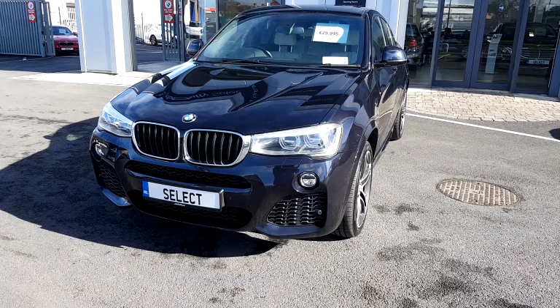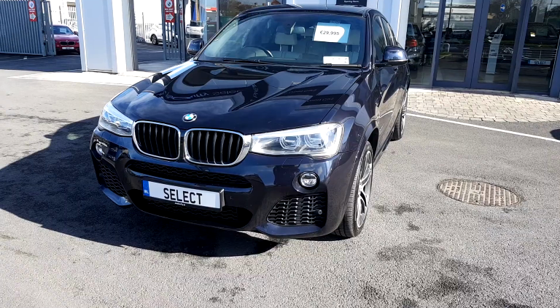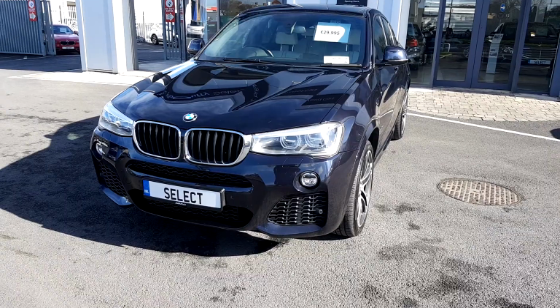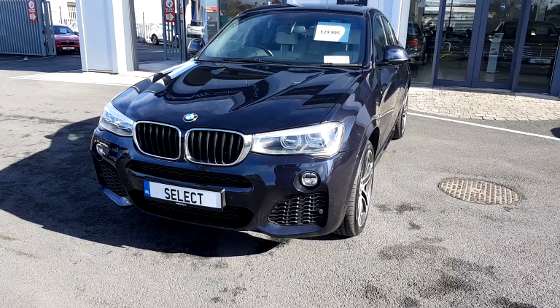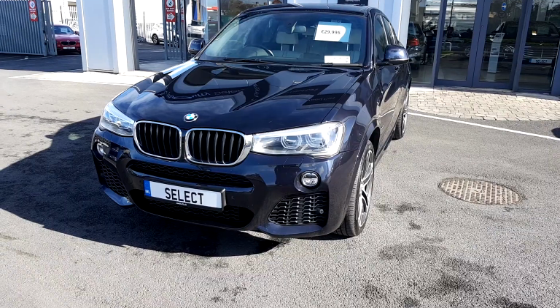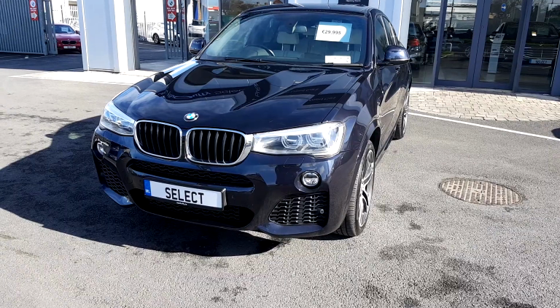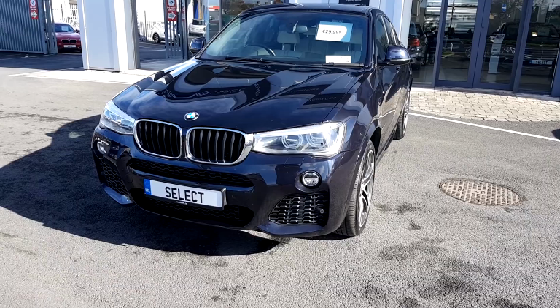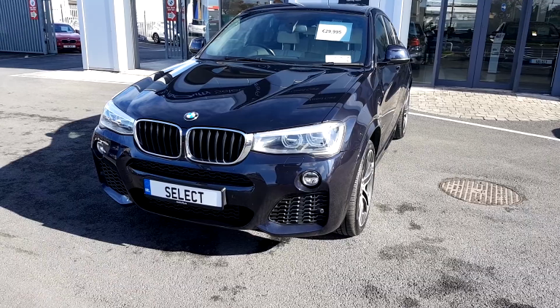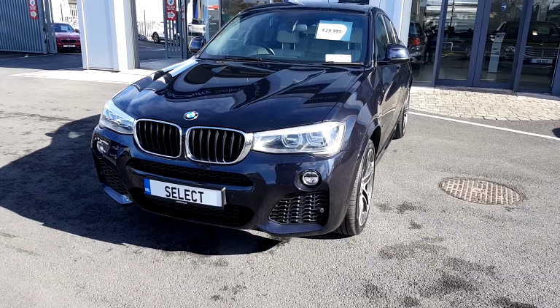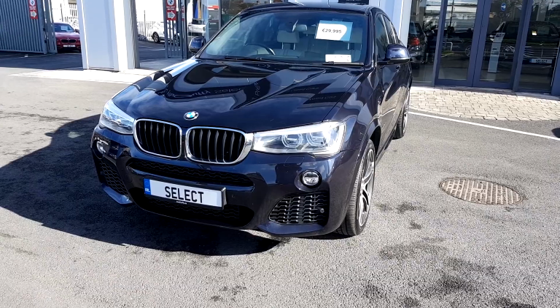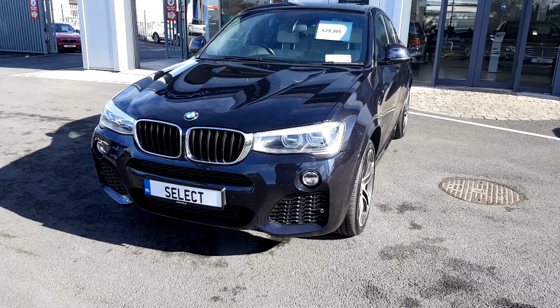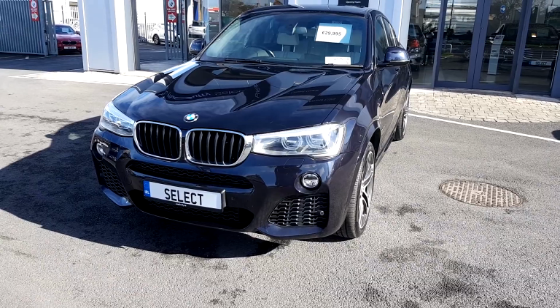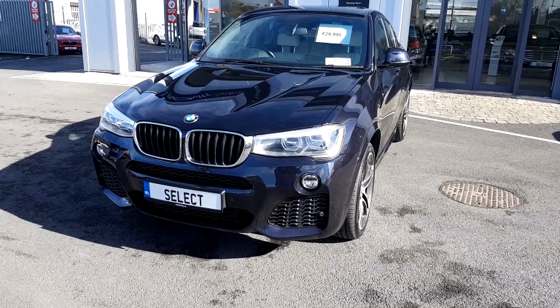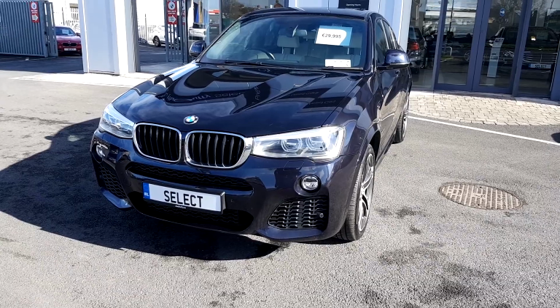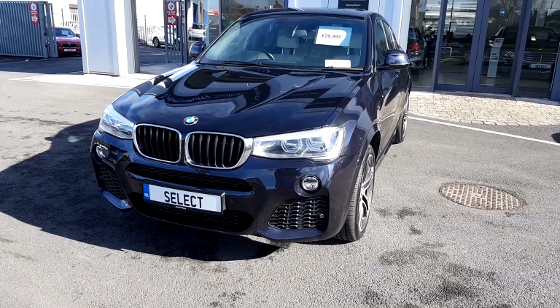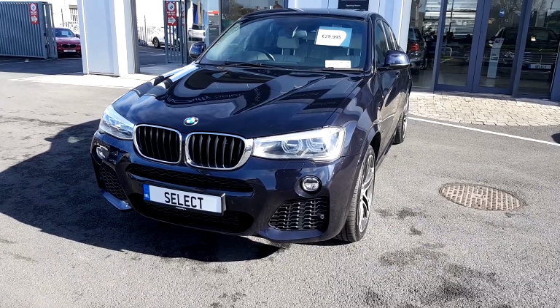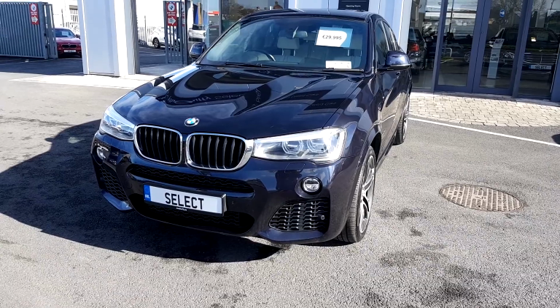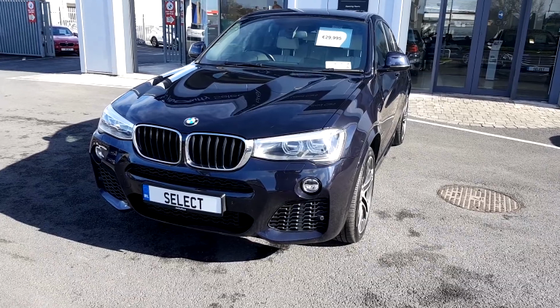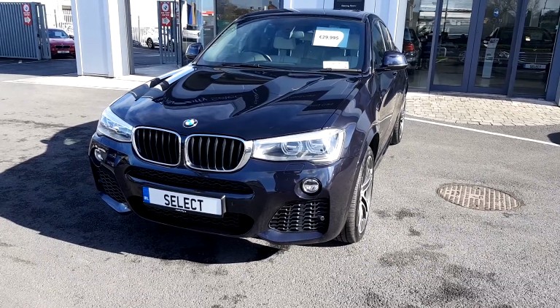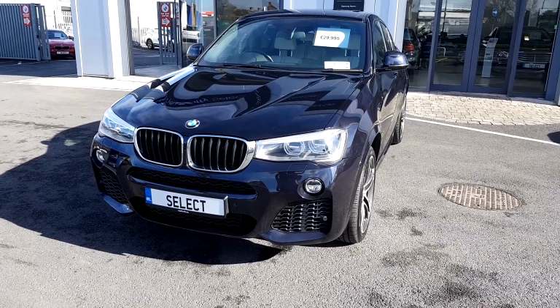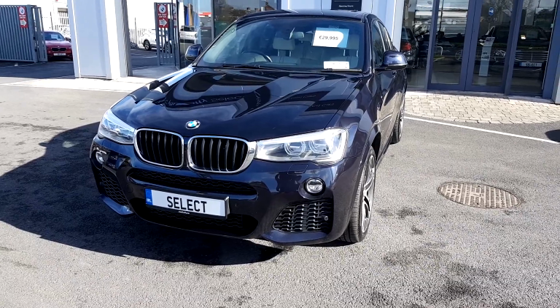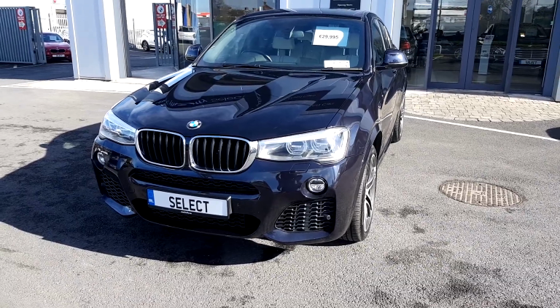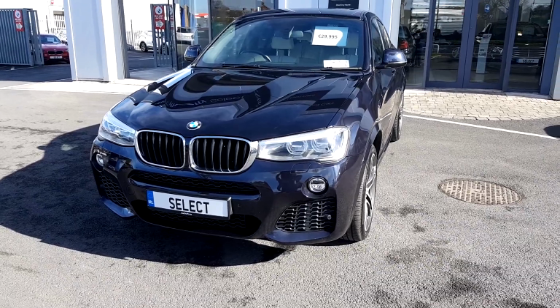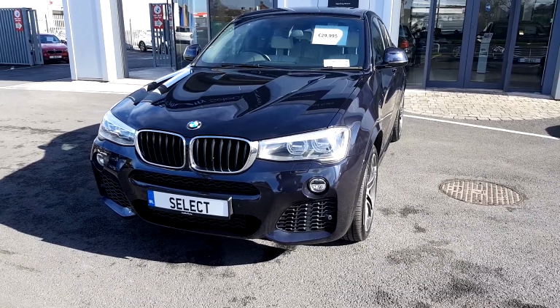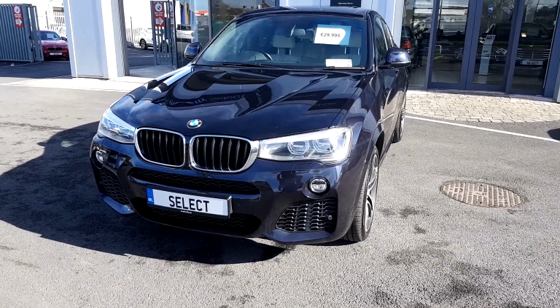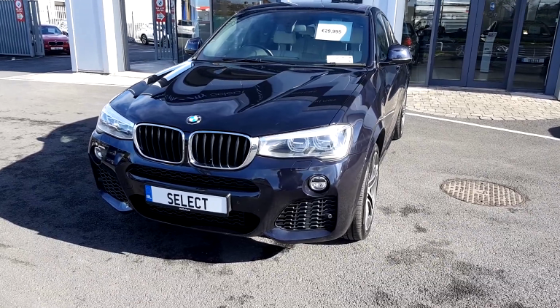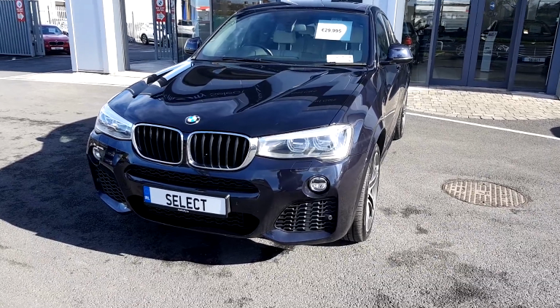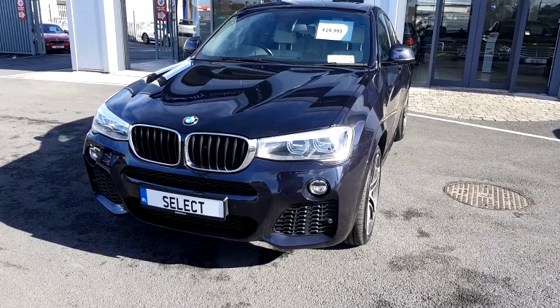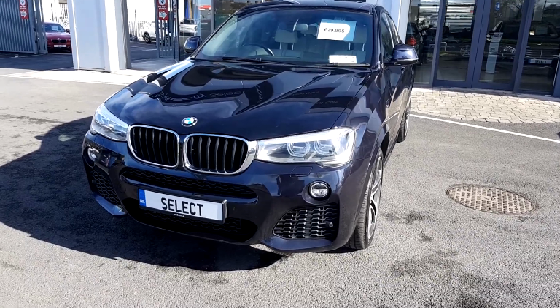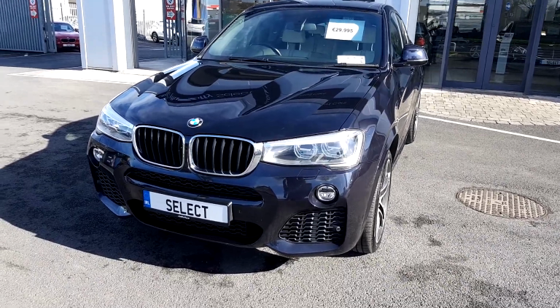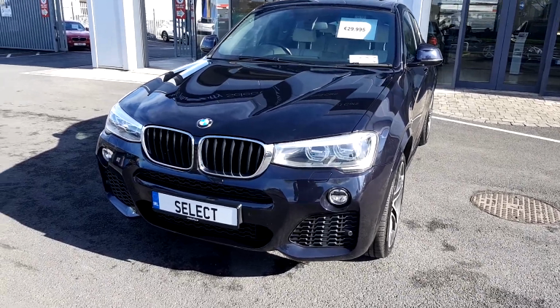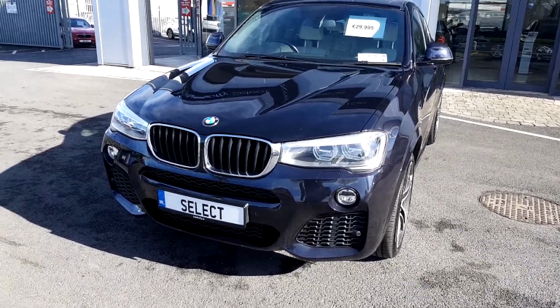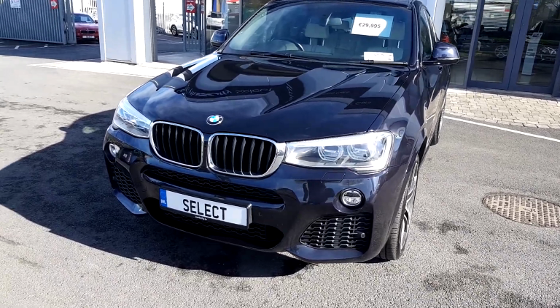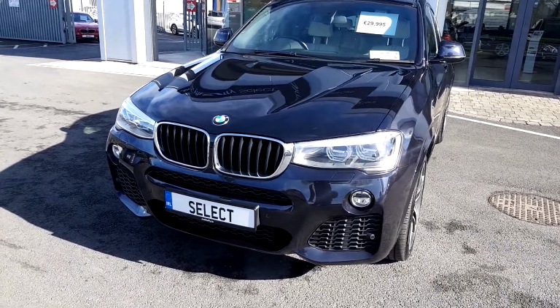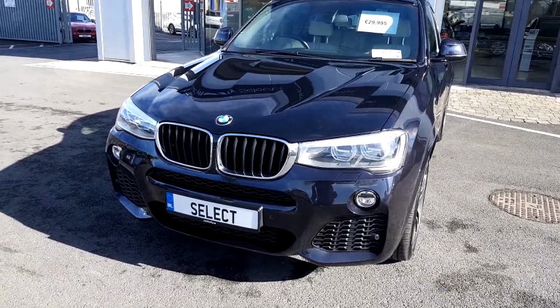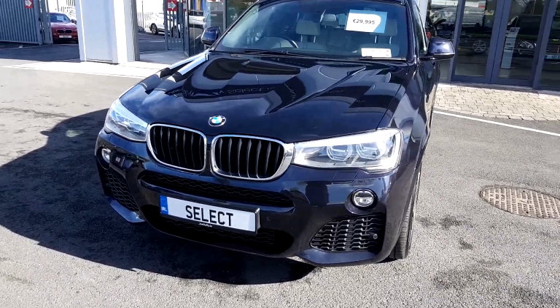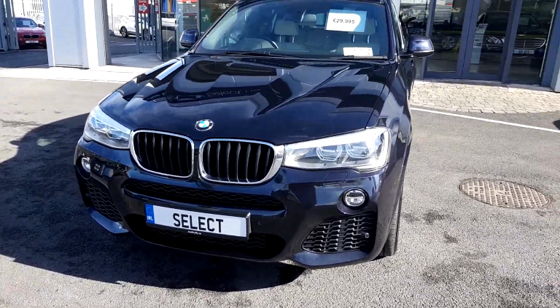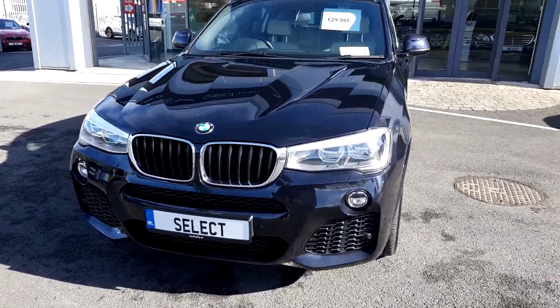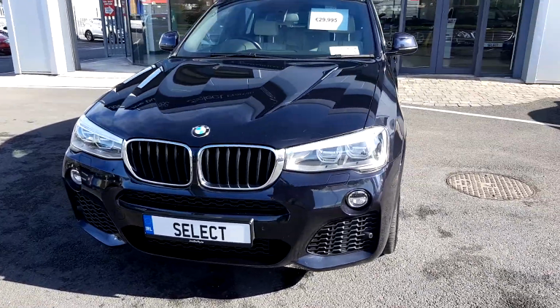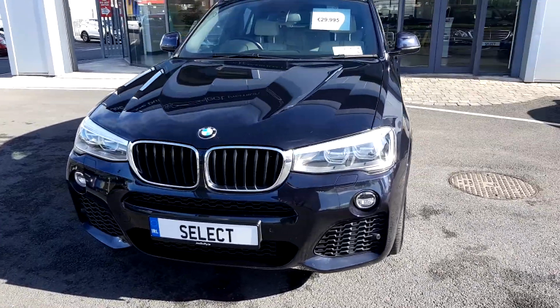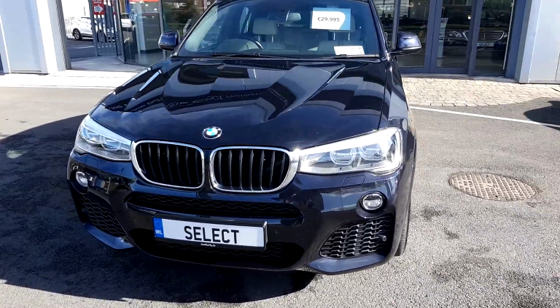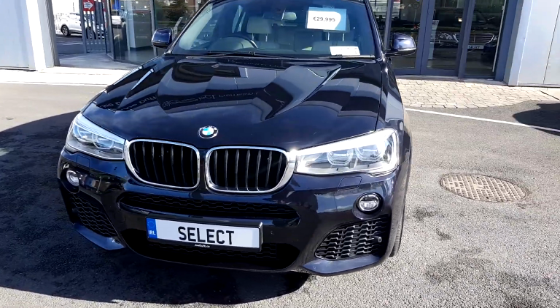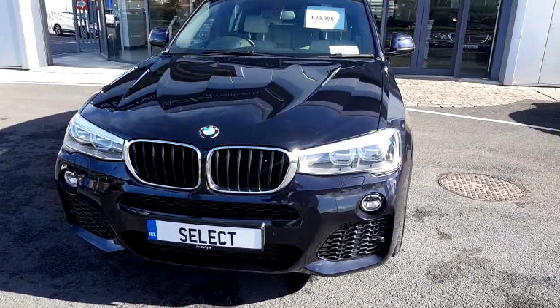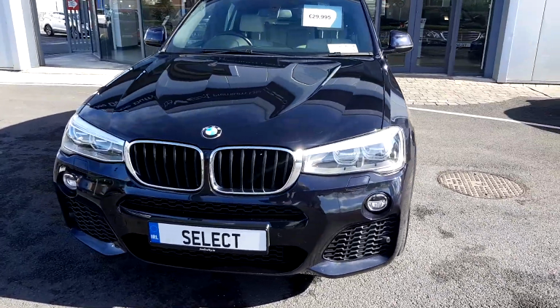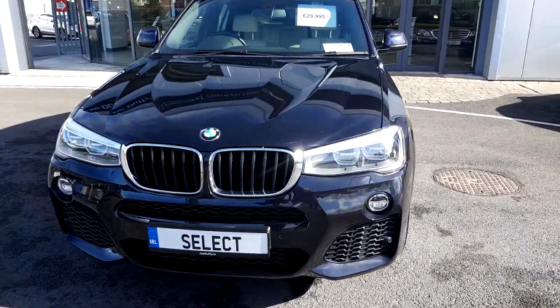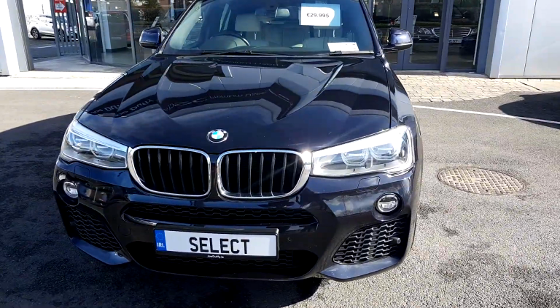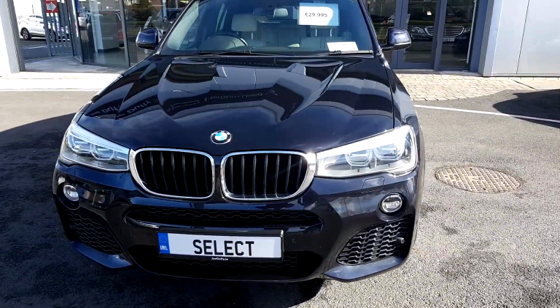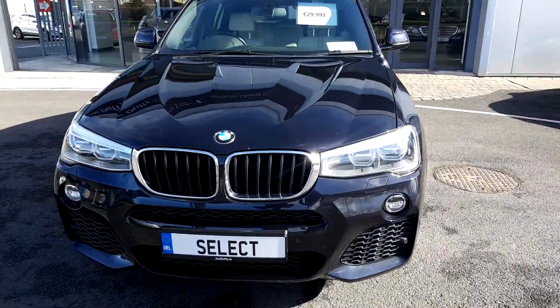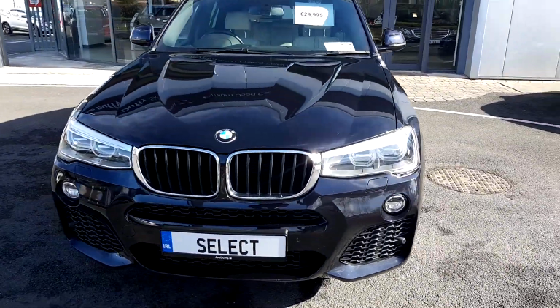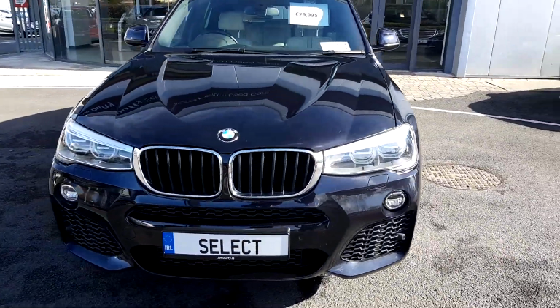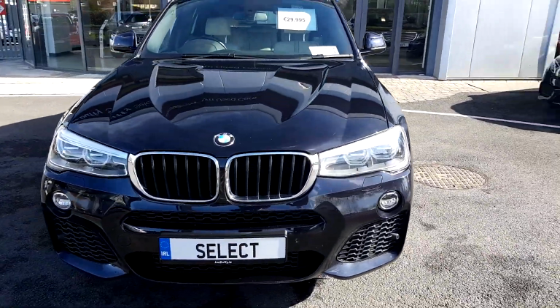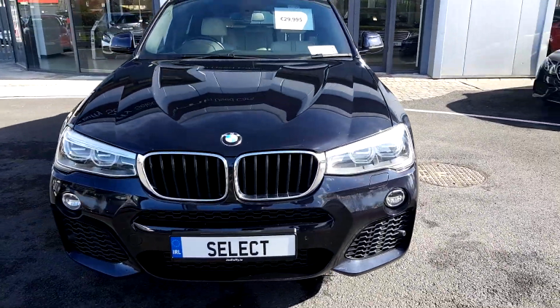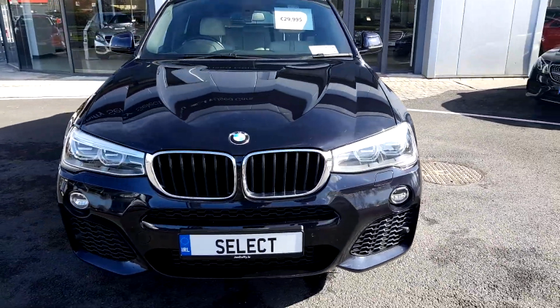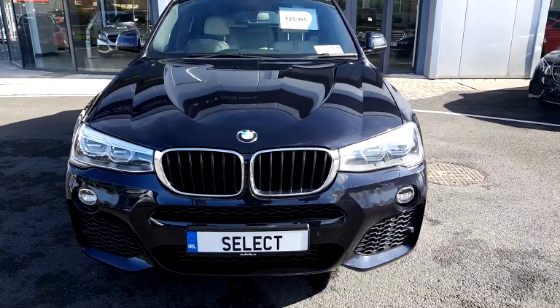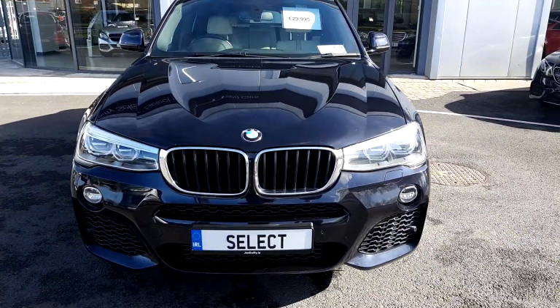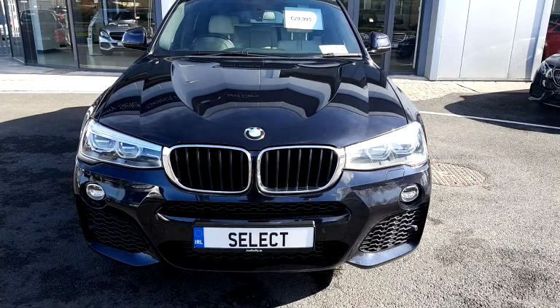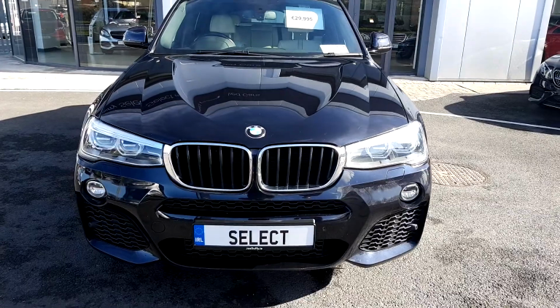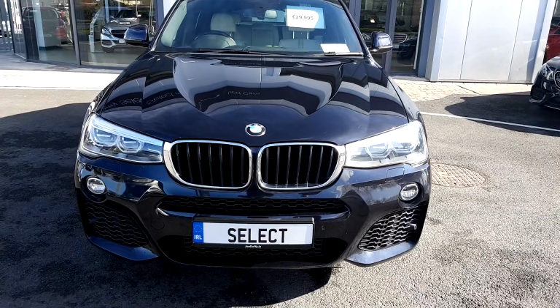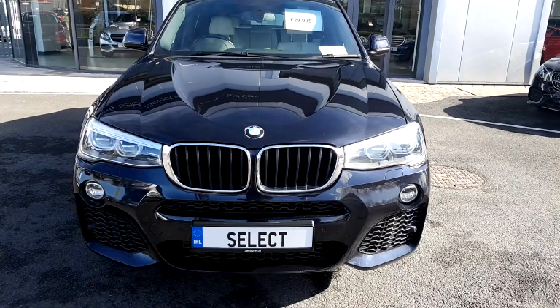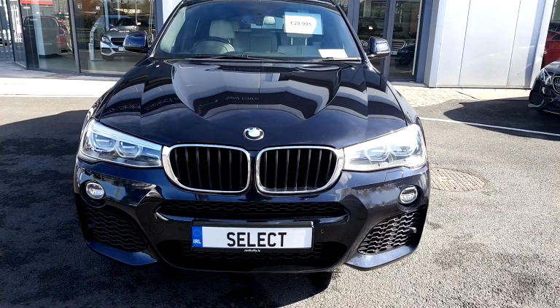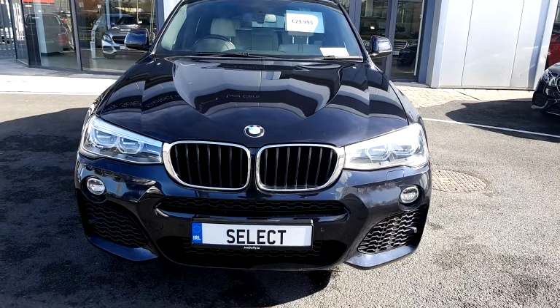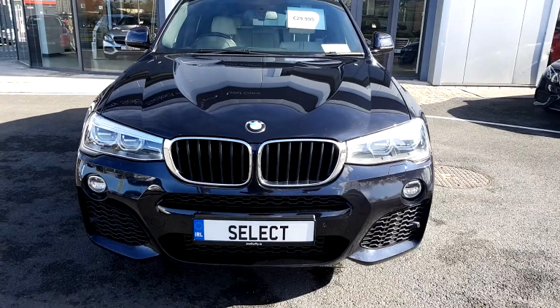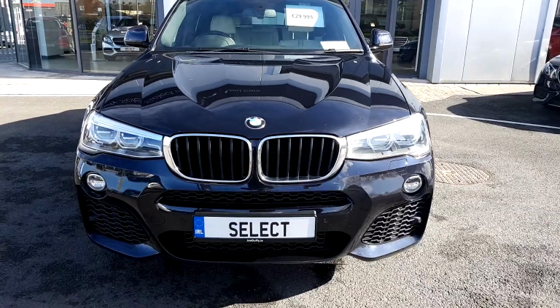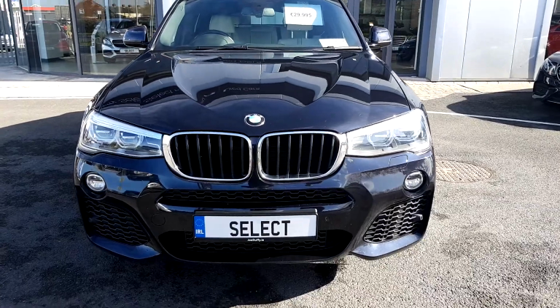For more information or to arrange a test drive, please call our sales team on 01864 7791.